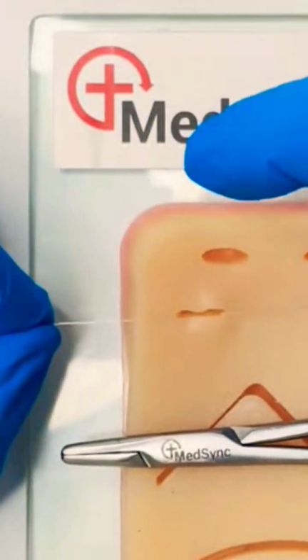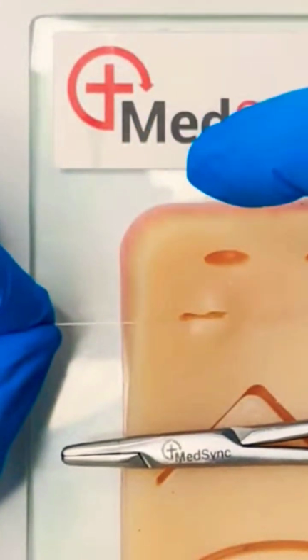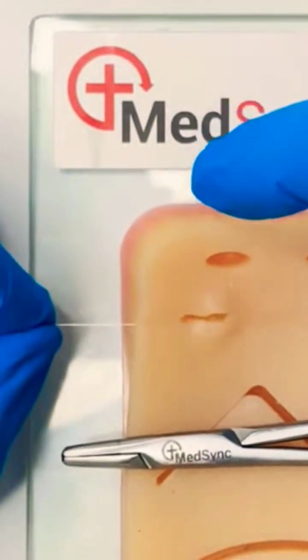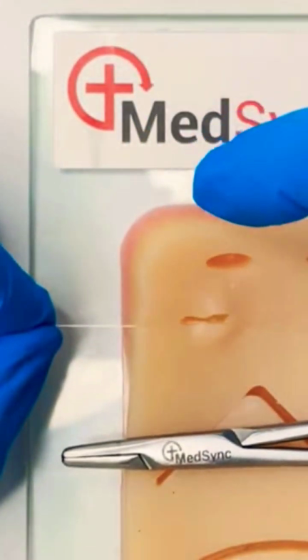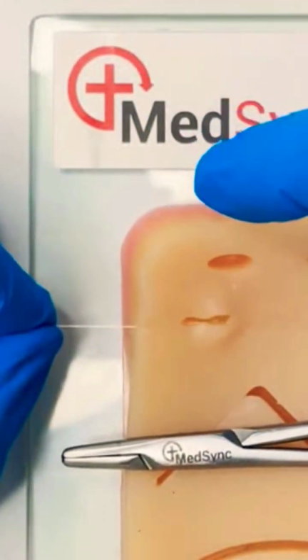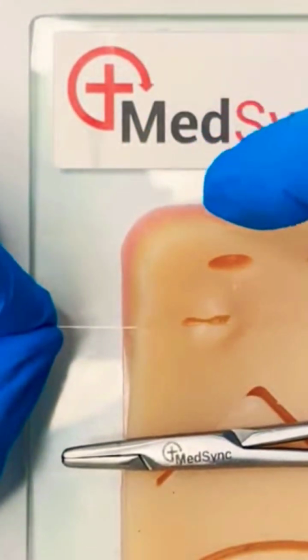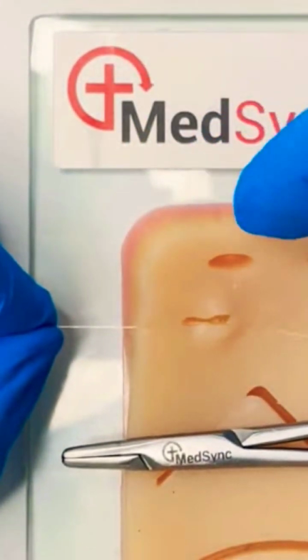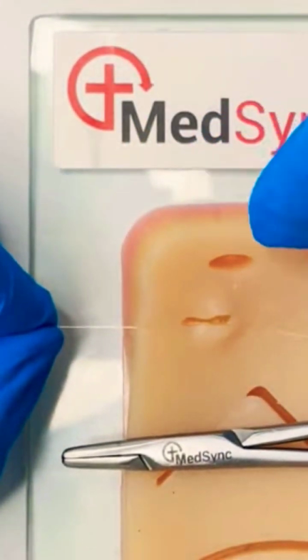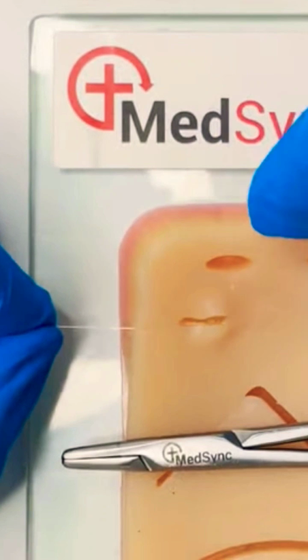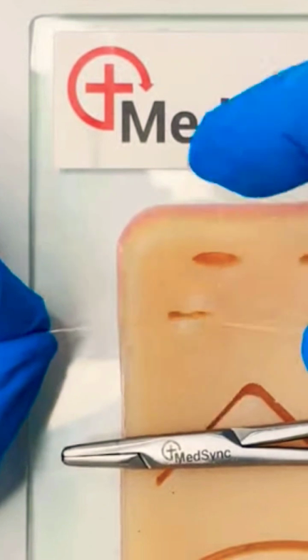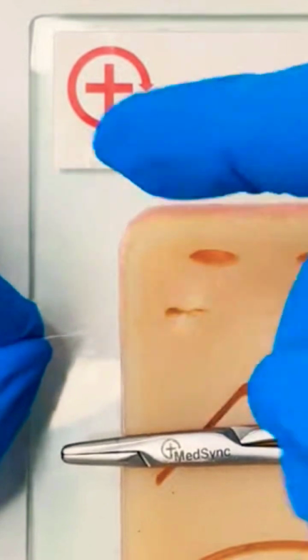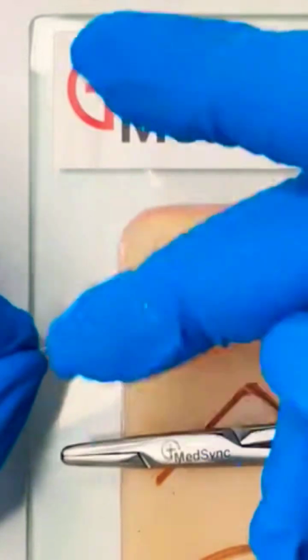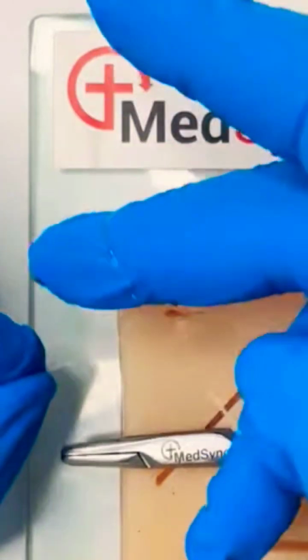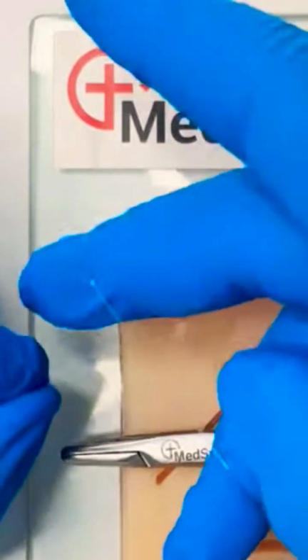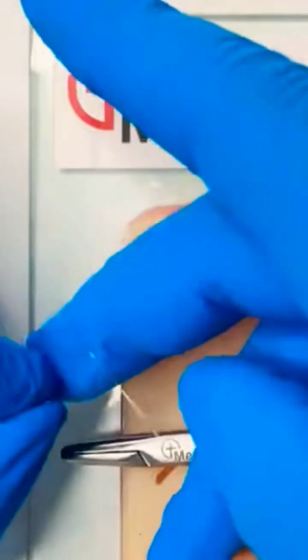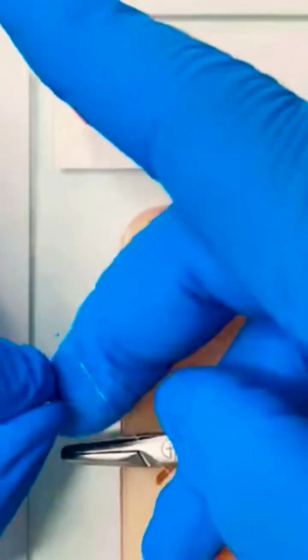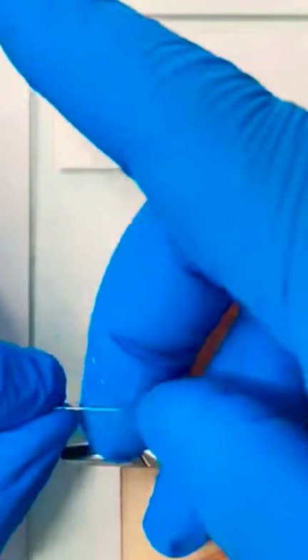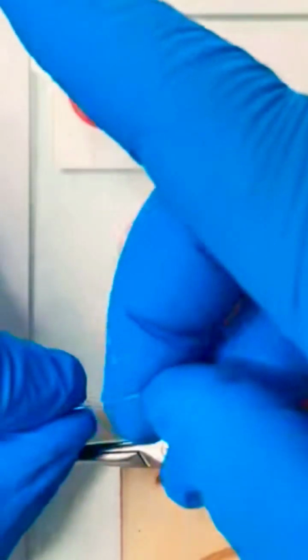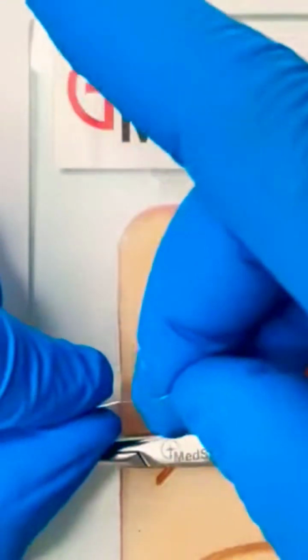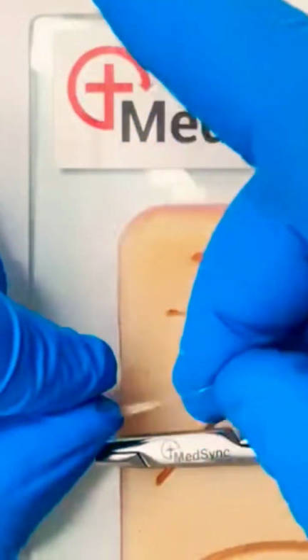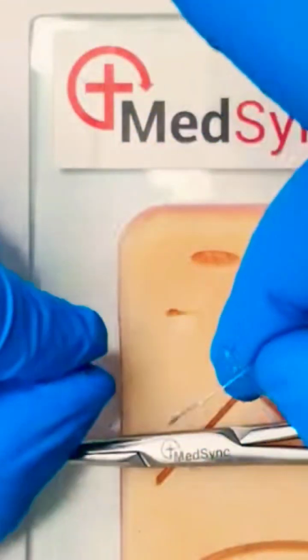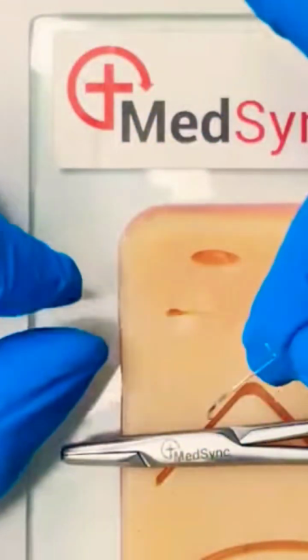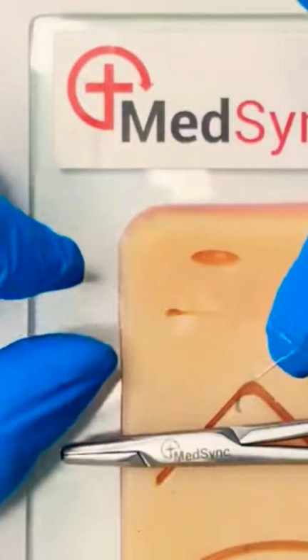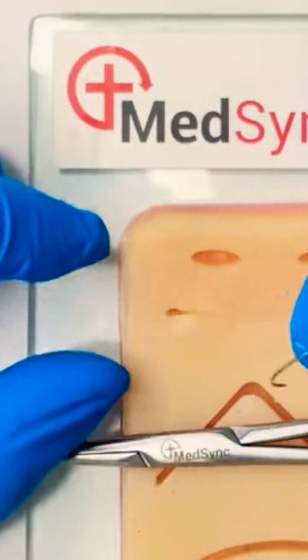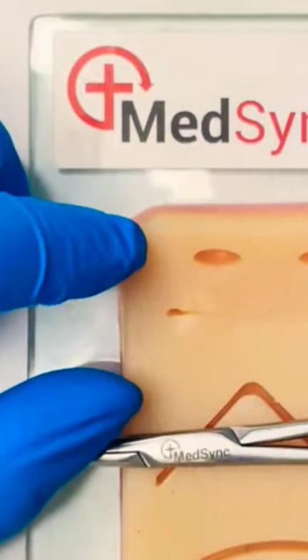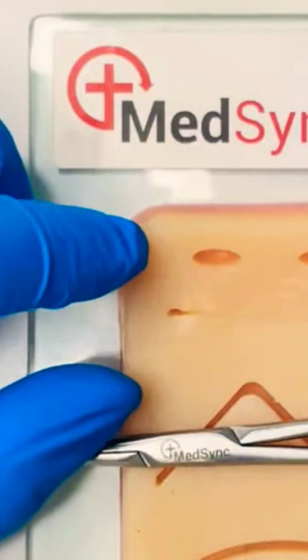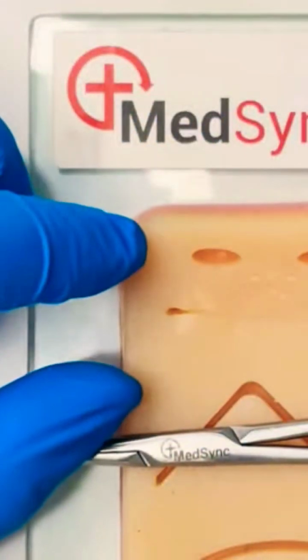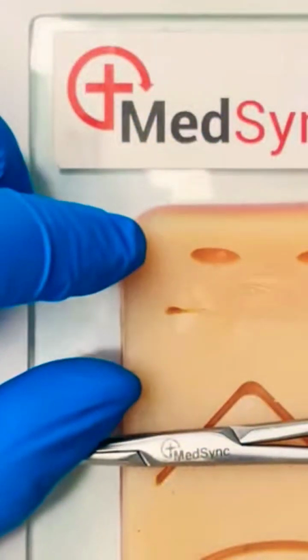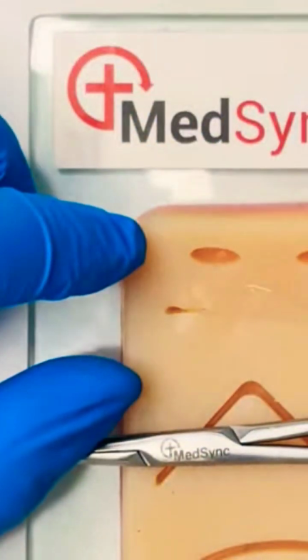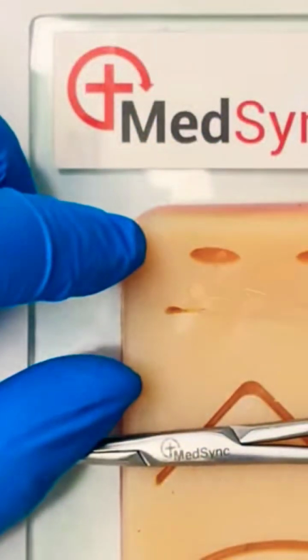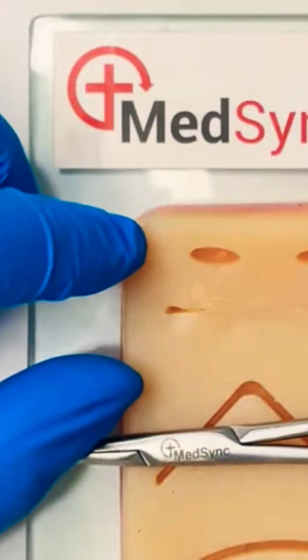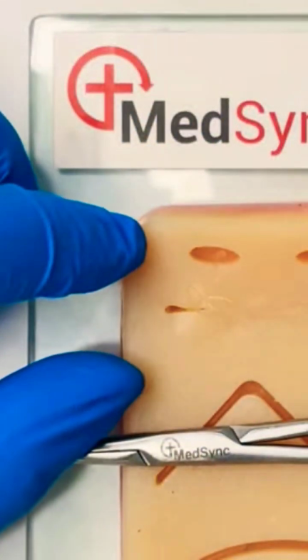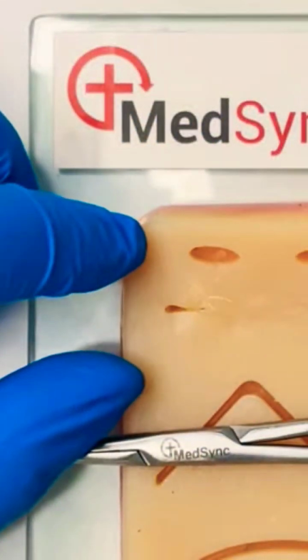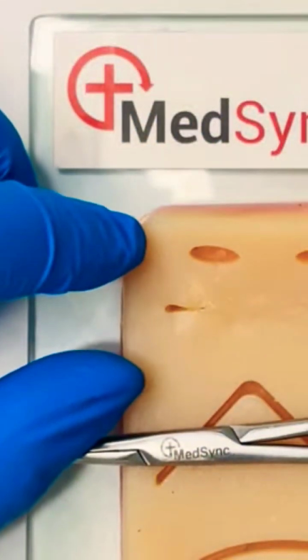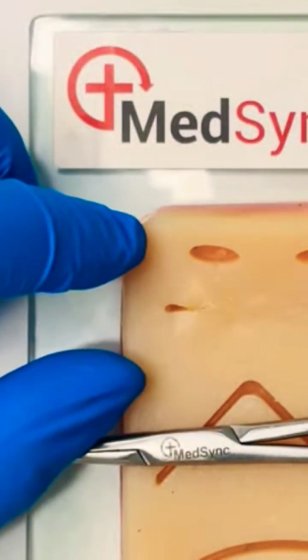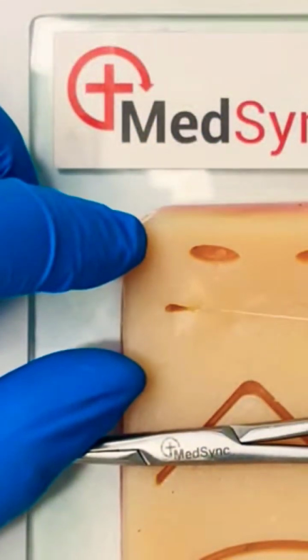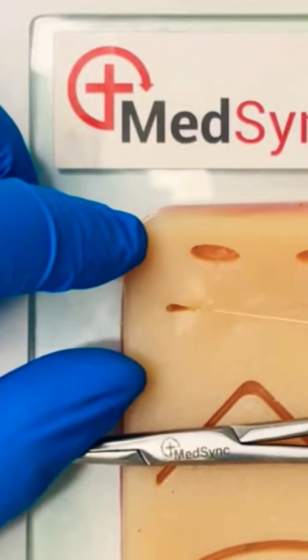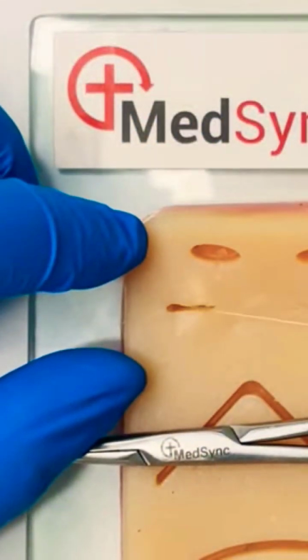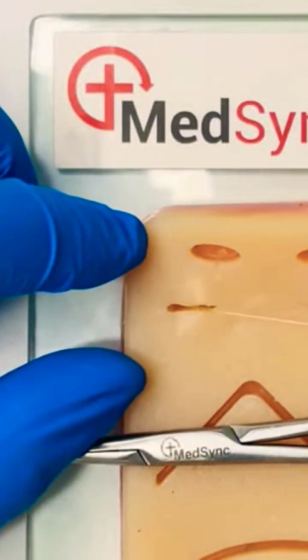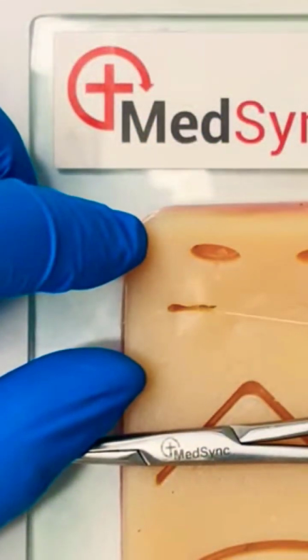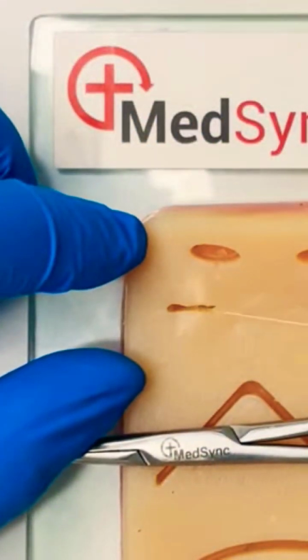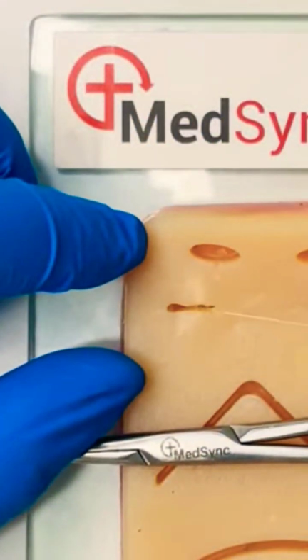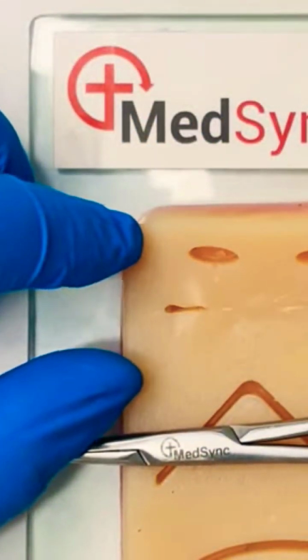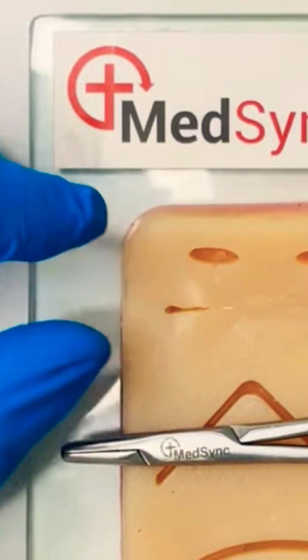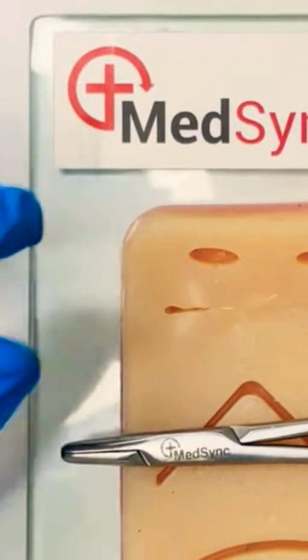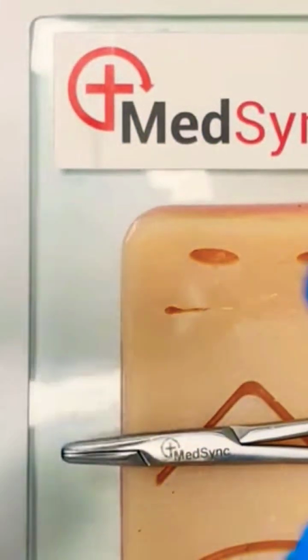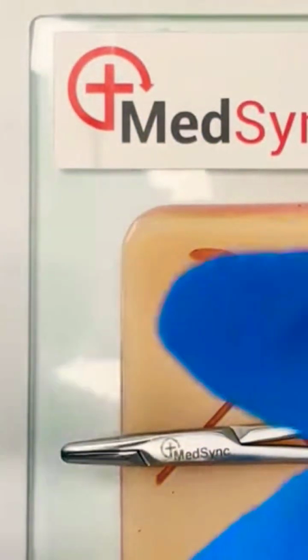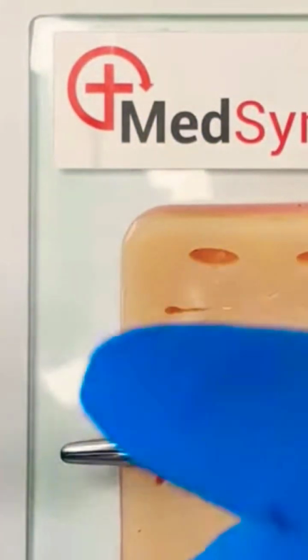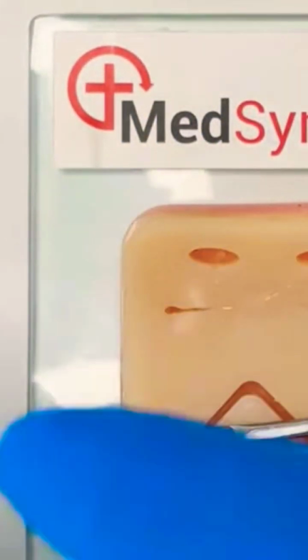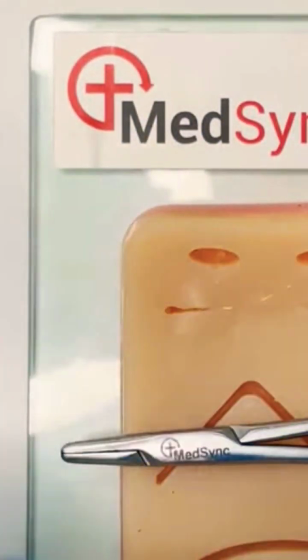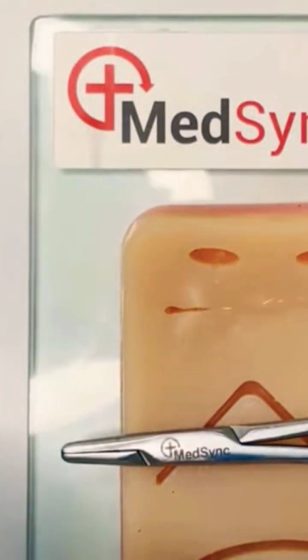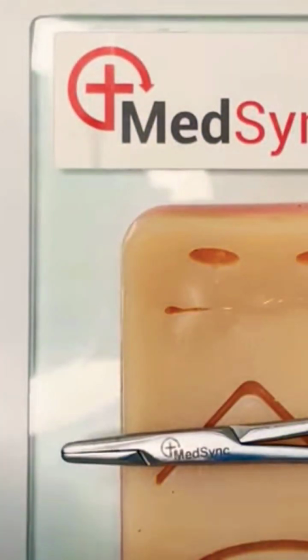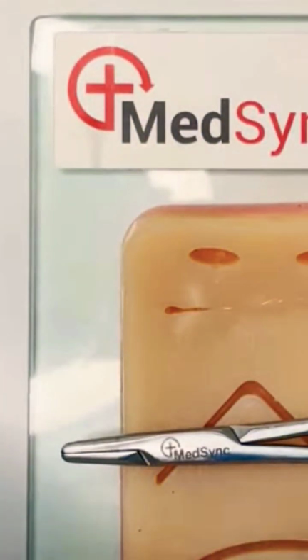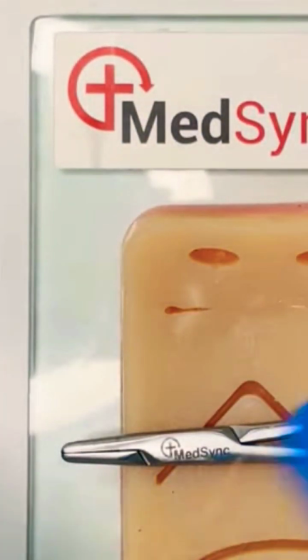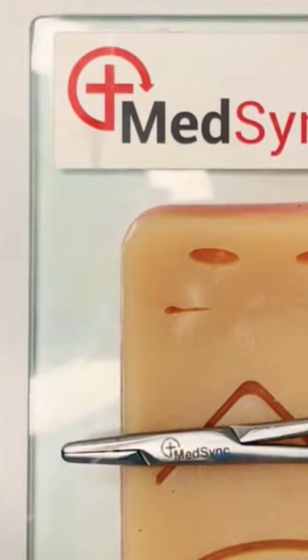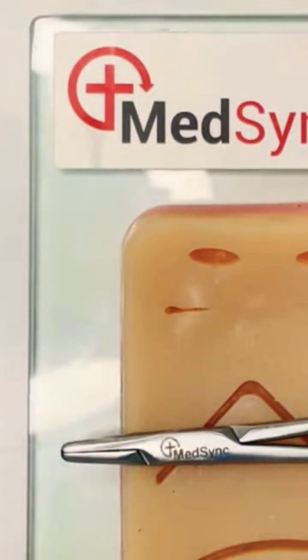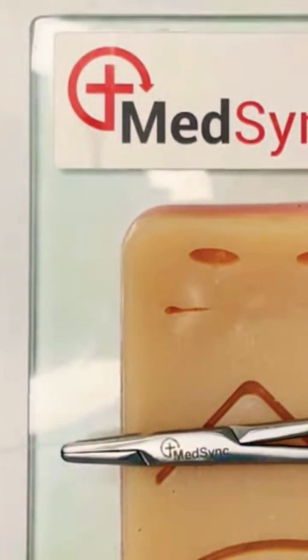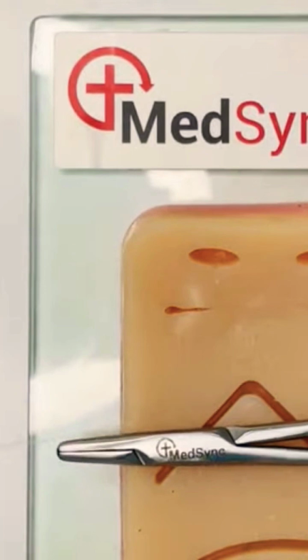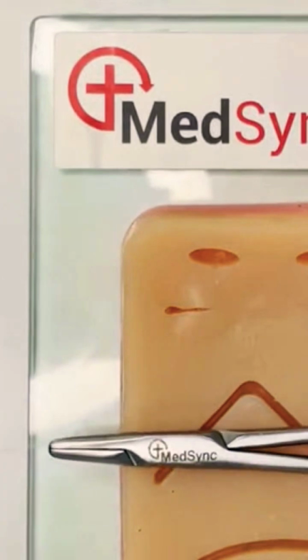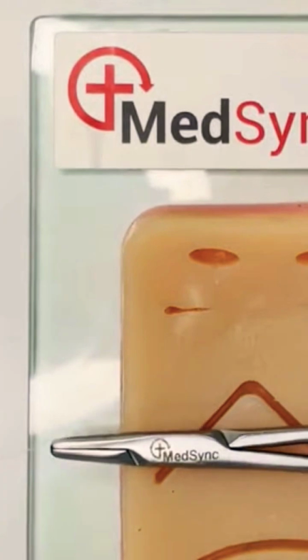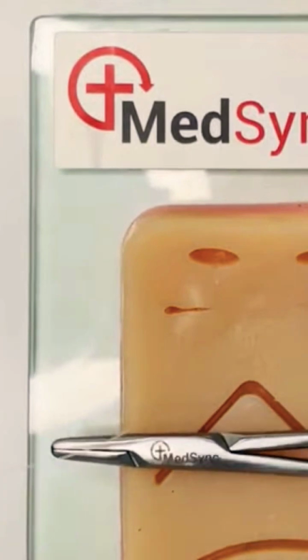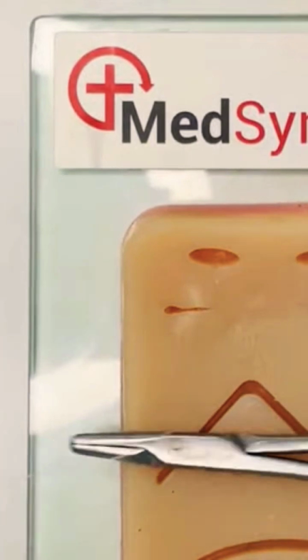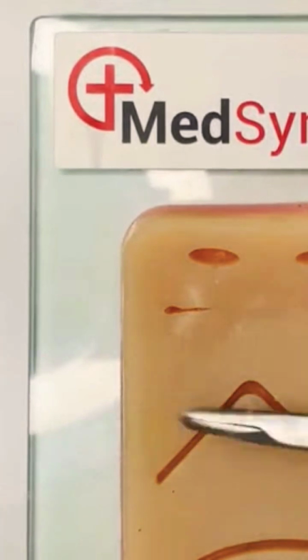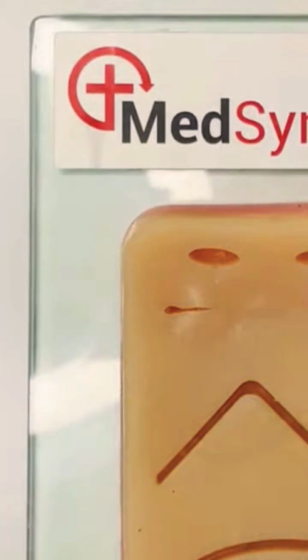Once the final knot is made, the needle is brought through the loop in its entirety.